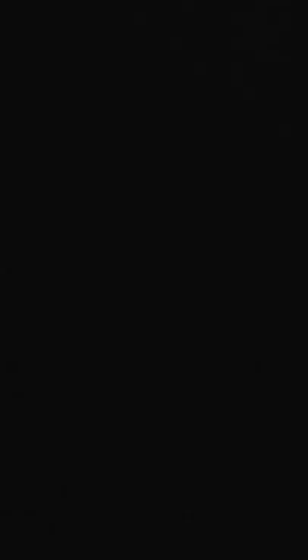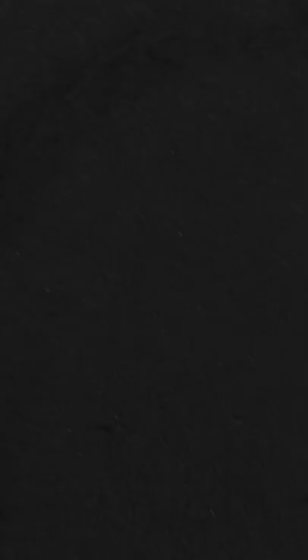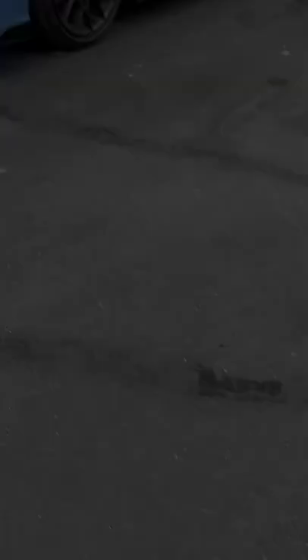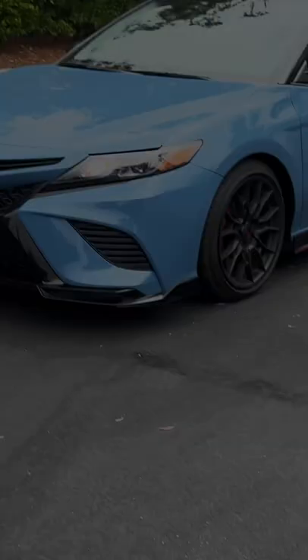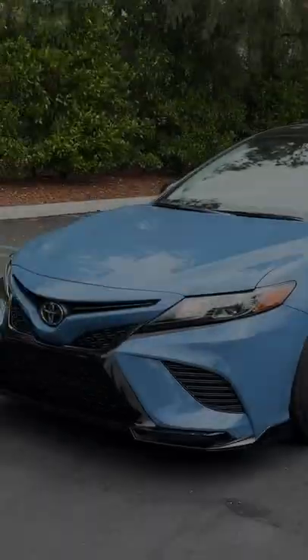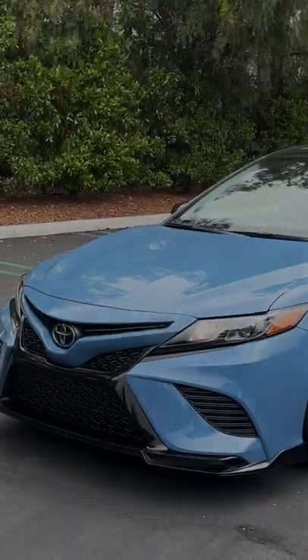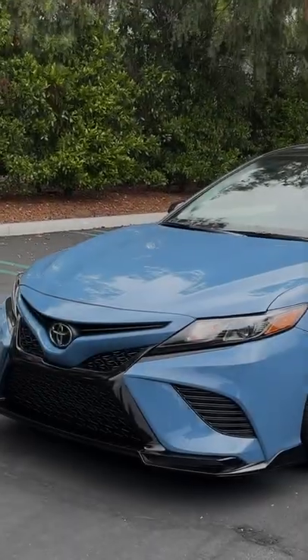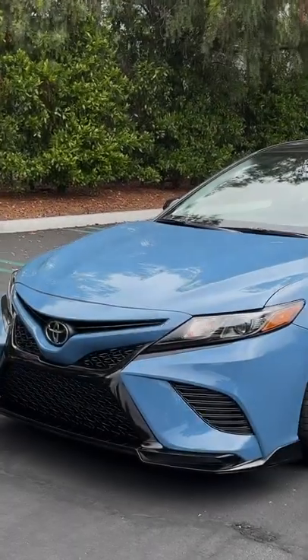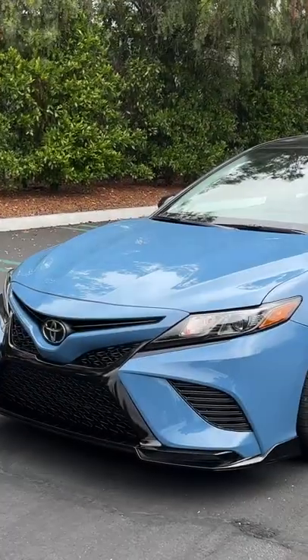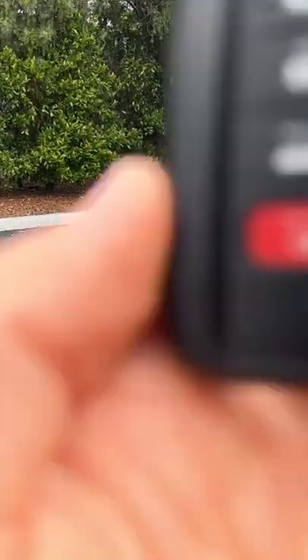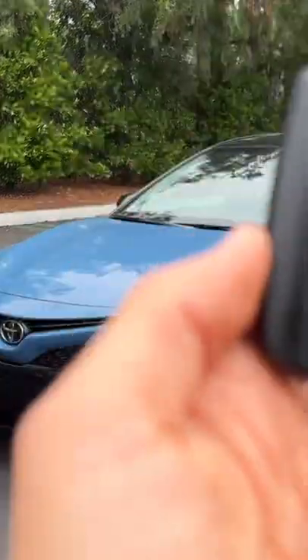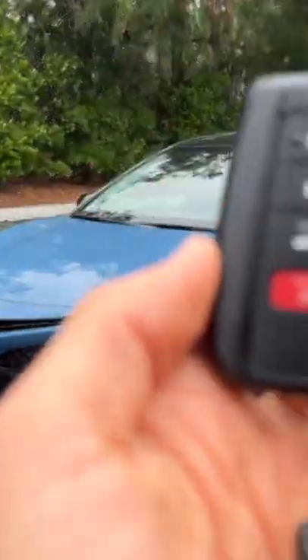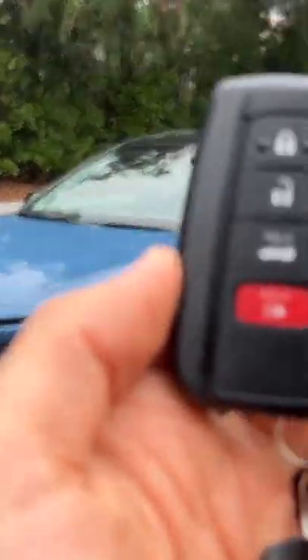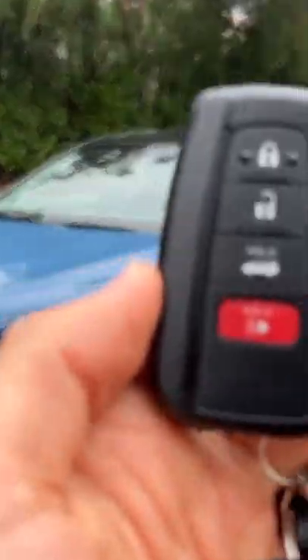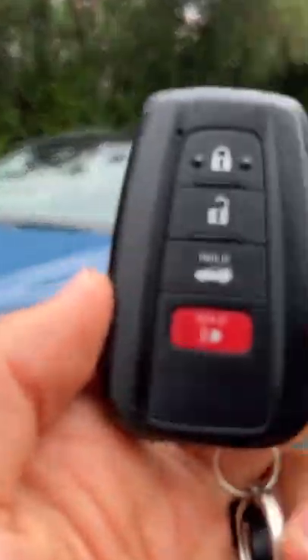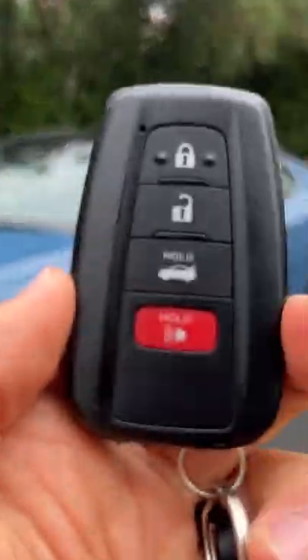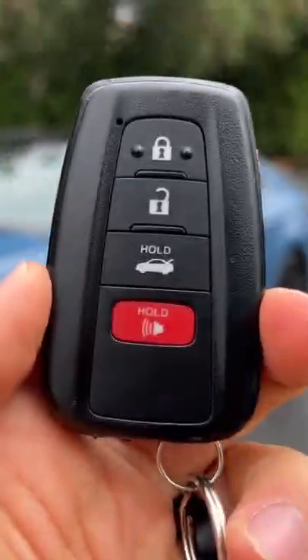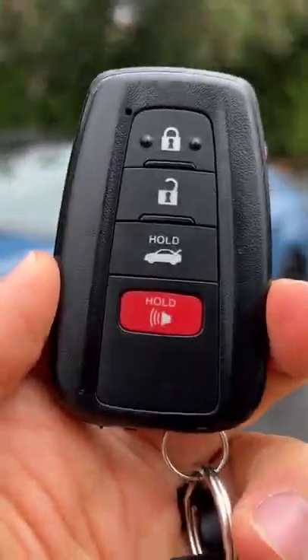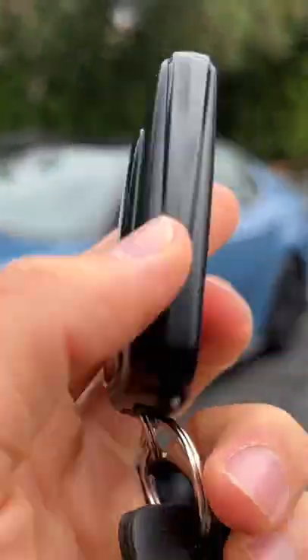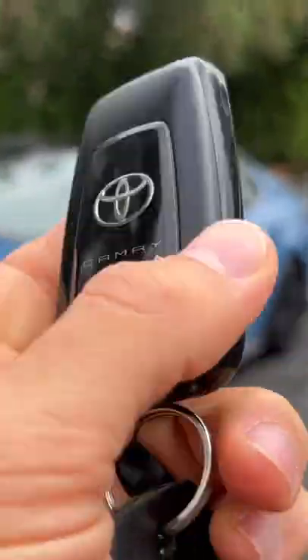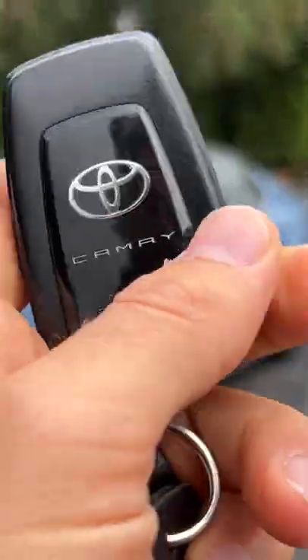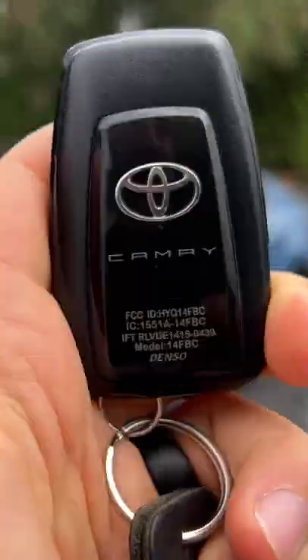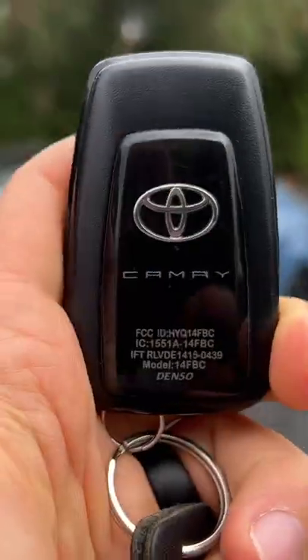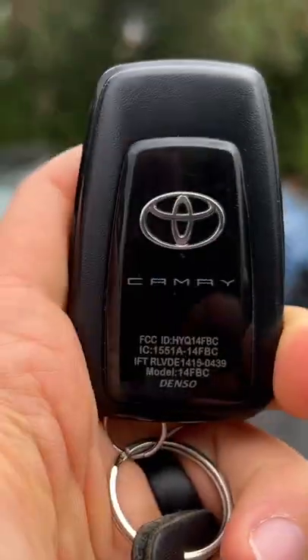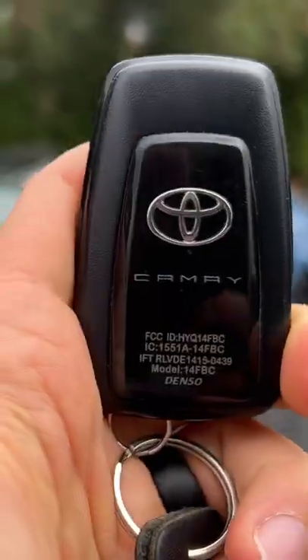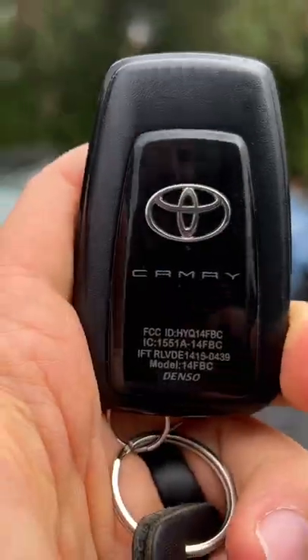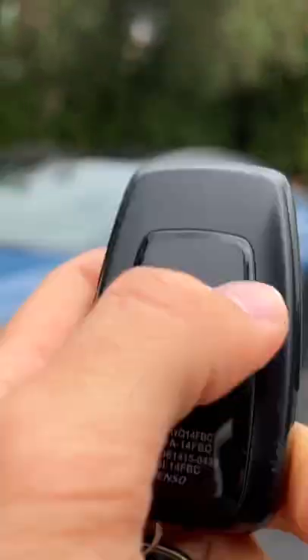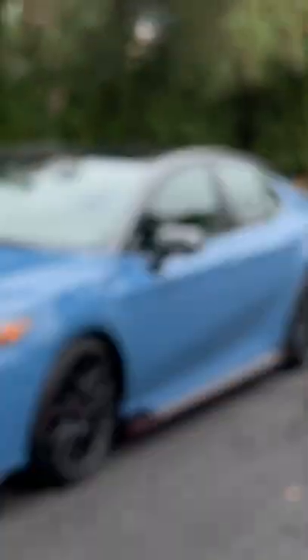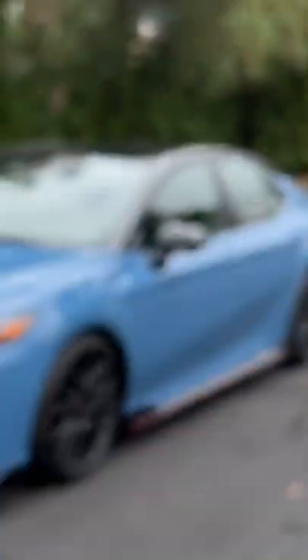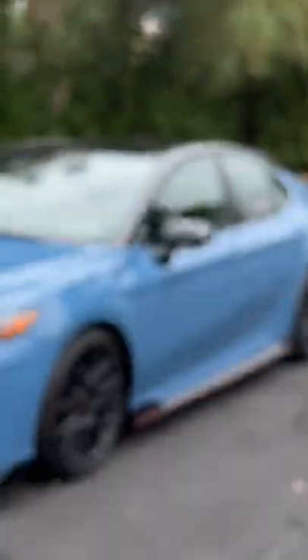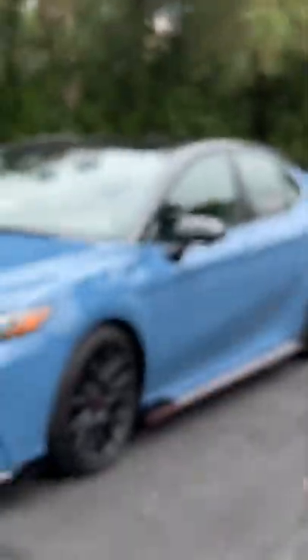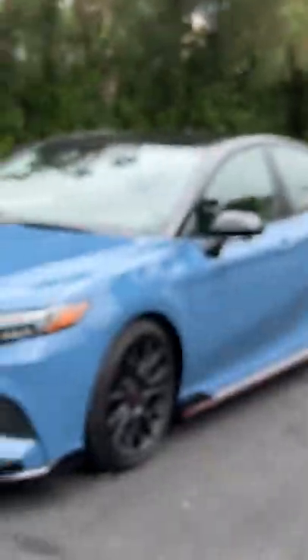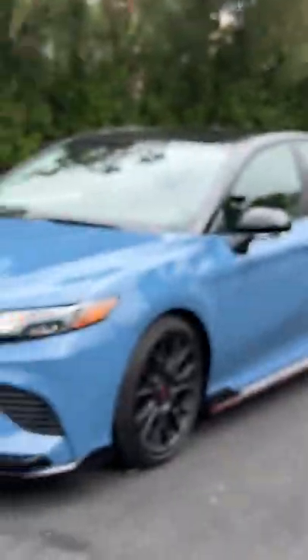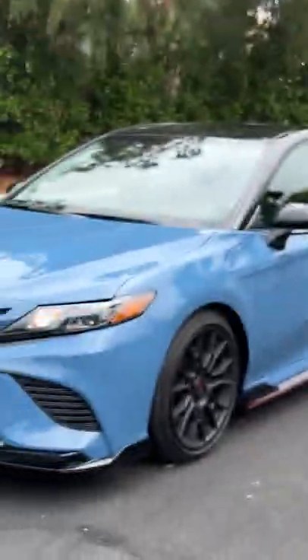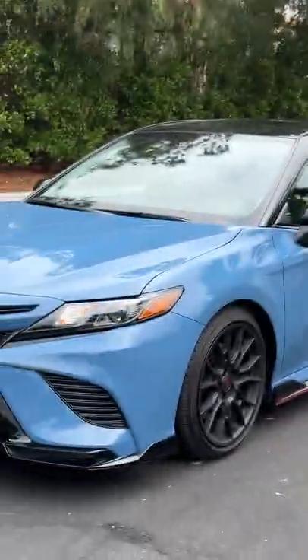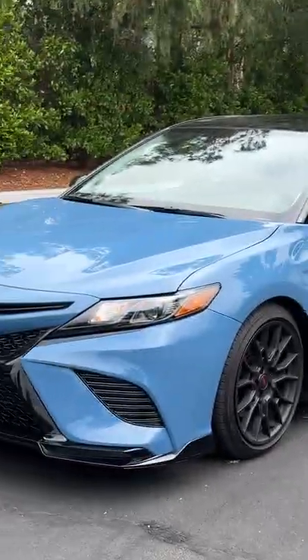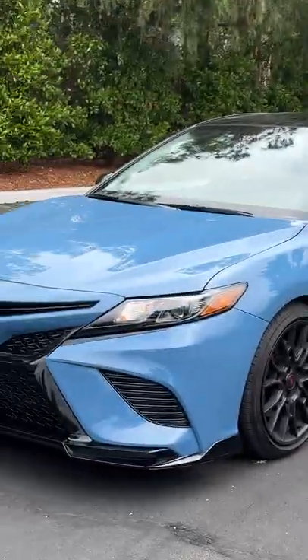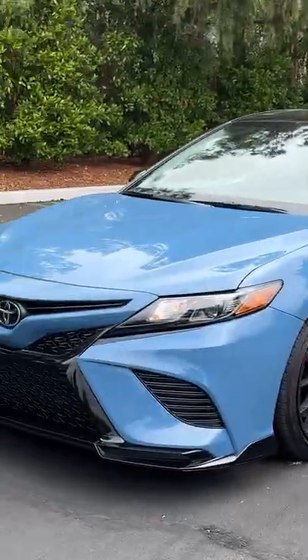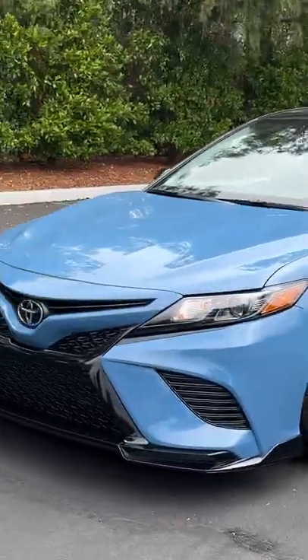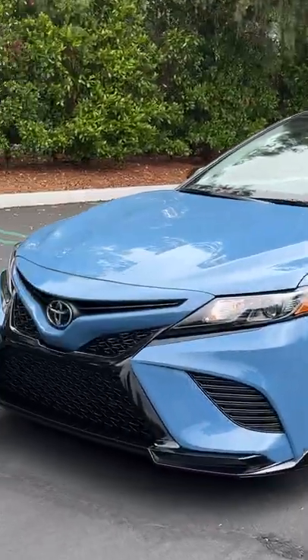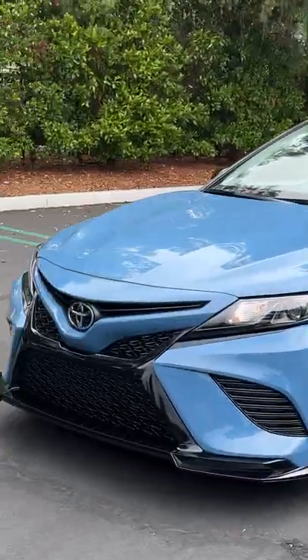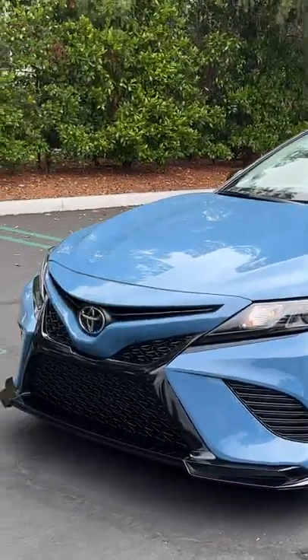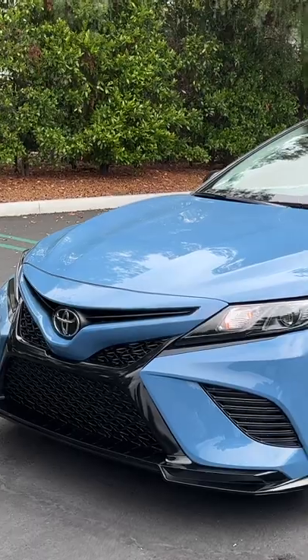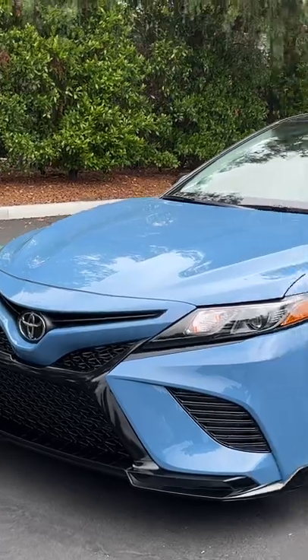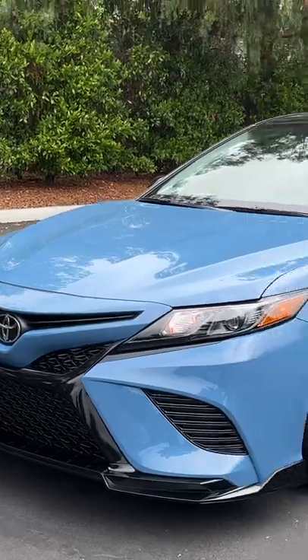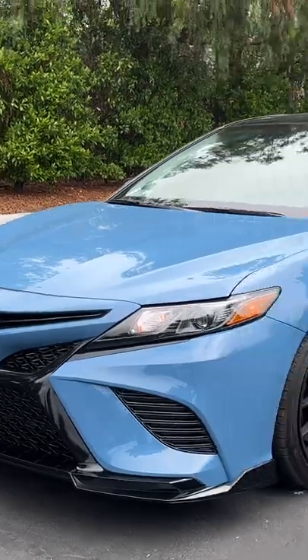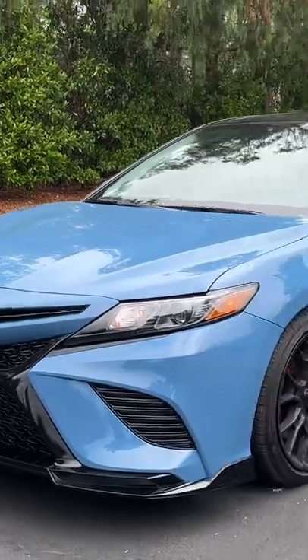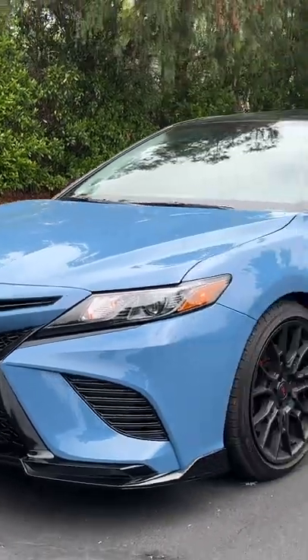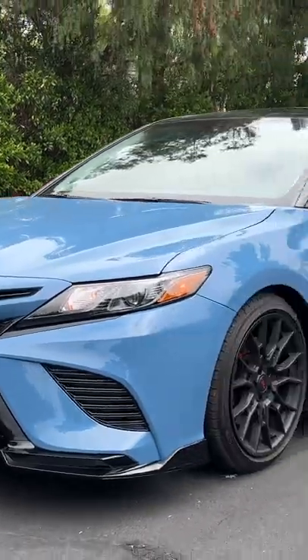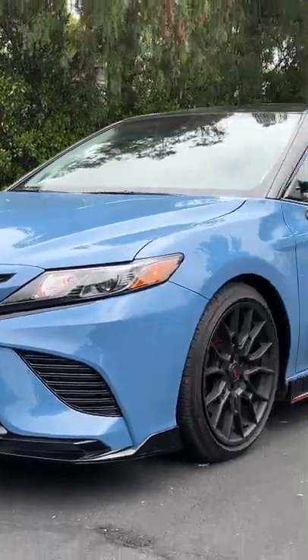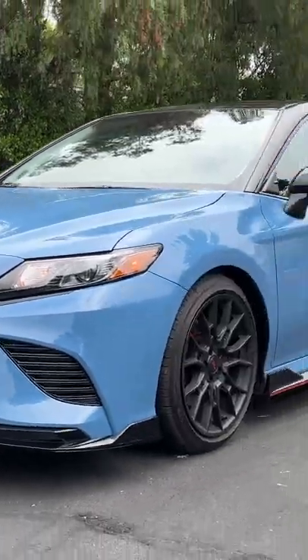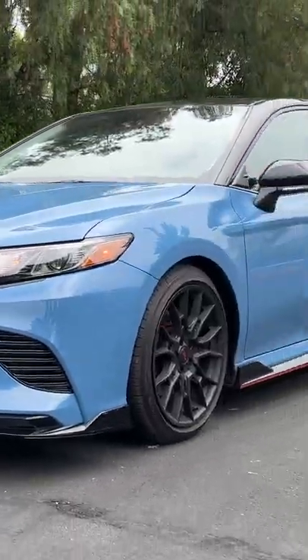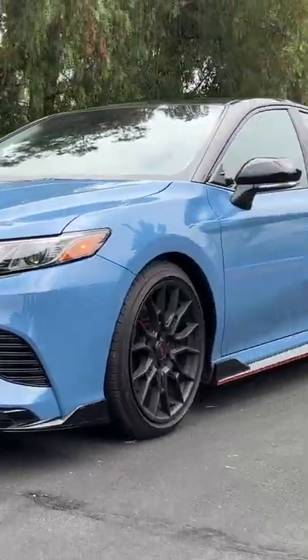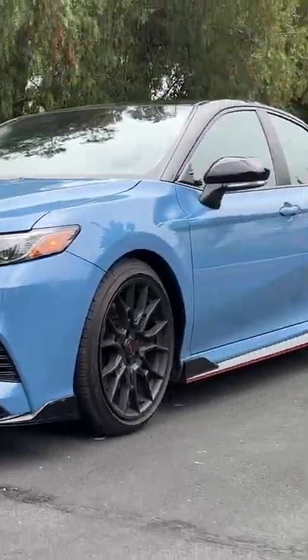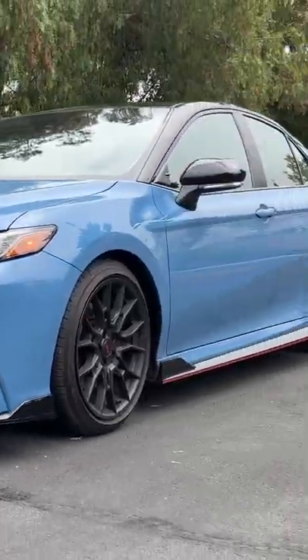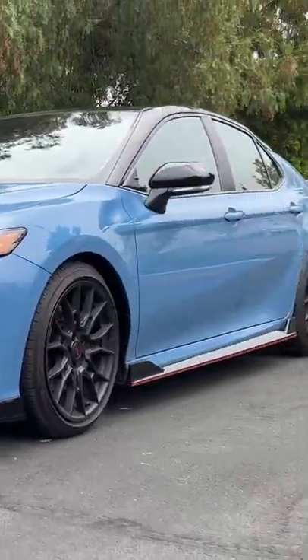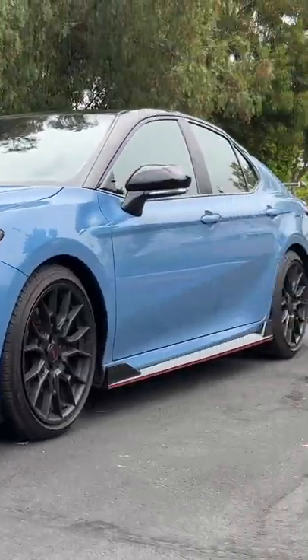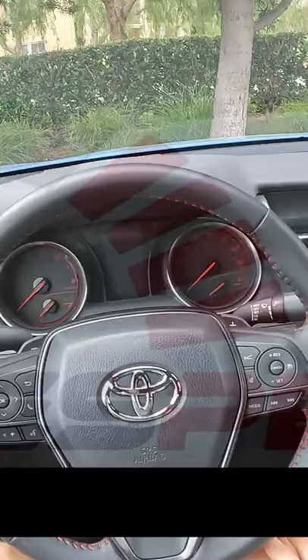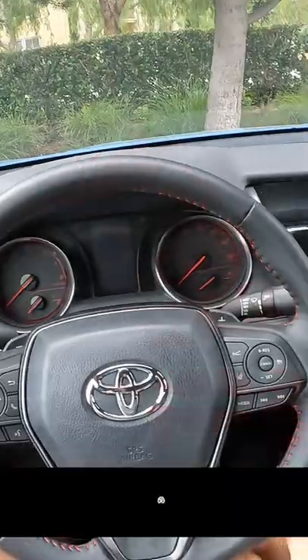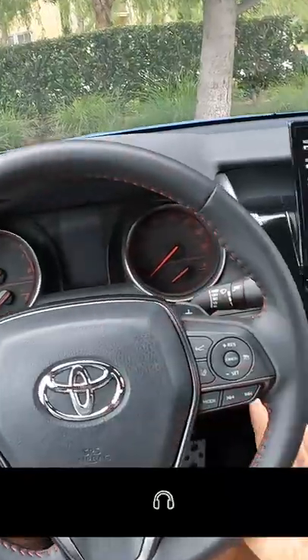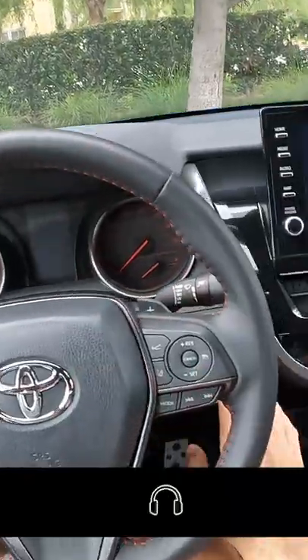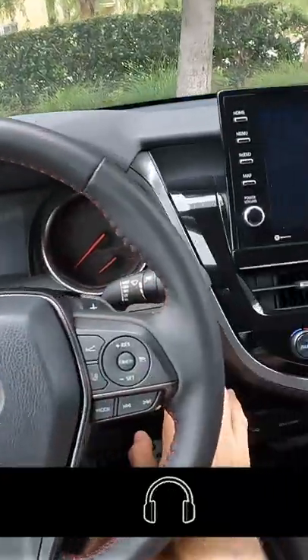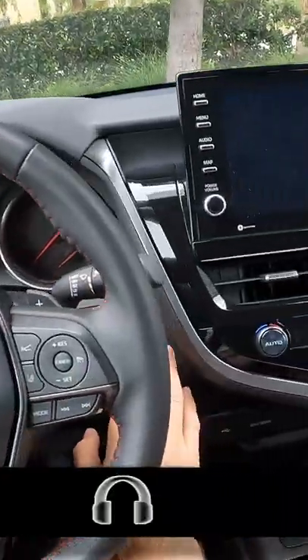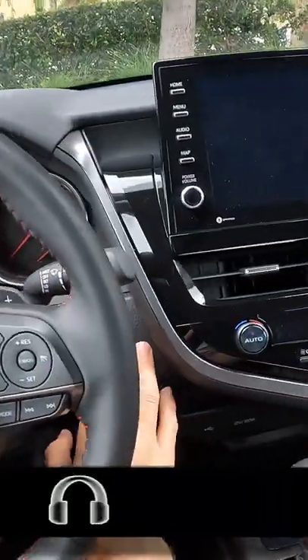Hey crew, I've got the key to that '22 Toyota Camry TRD. Let's fire it up.